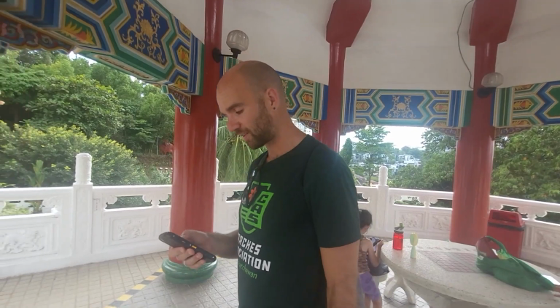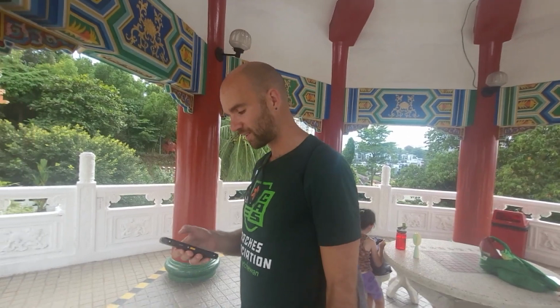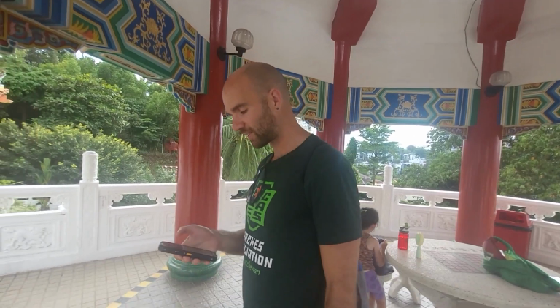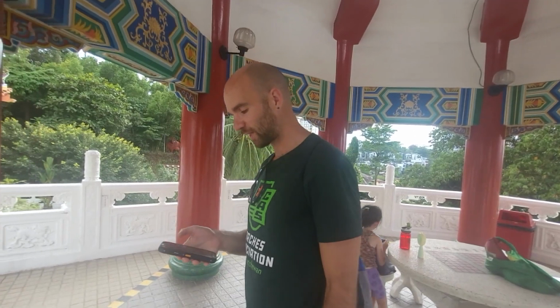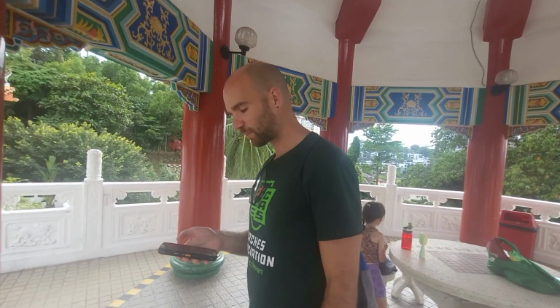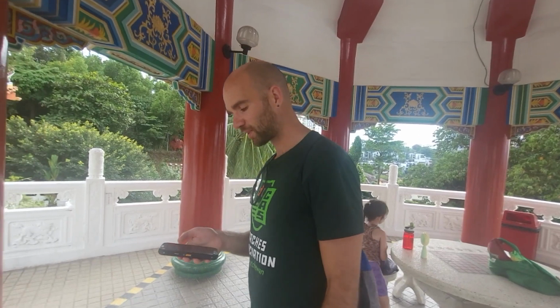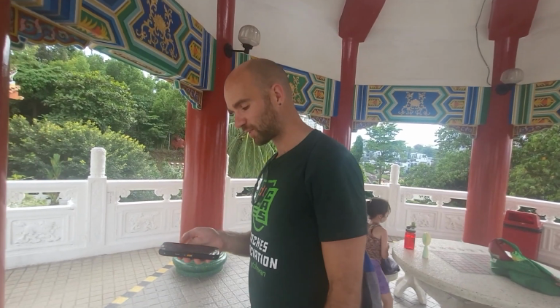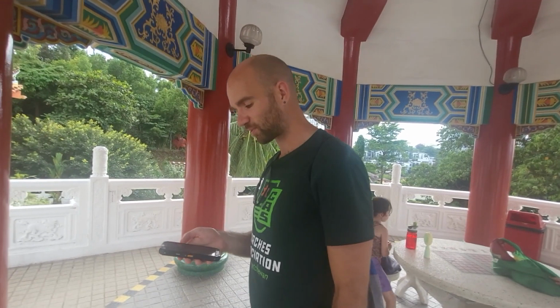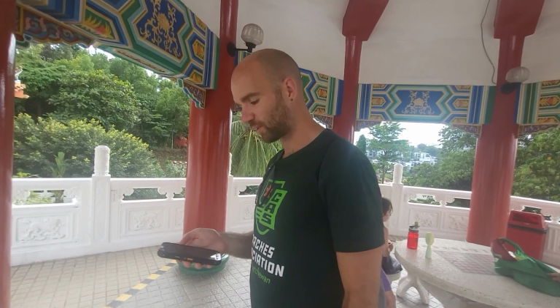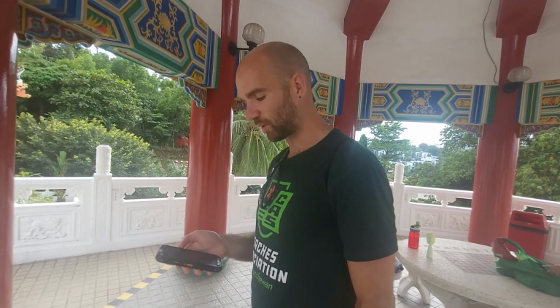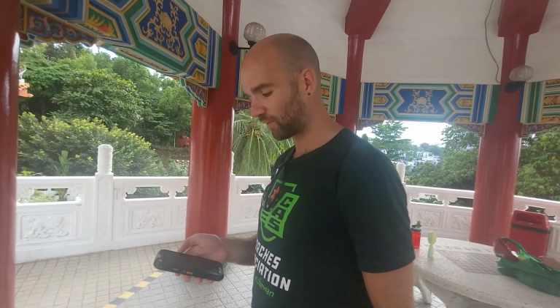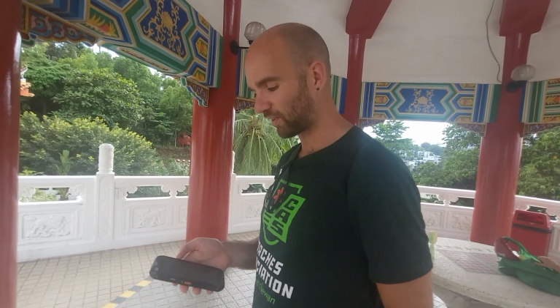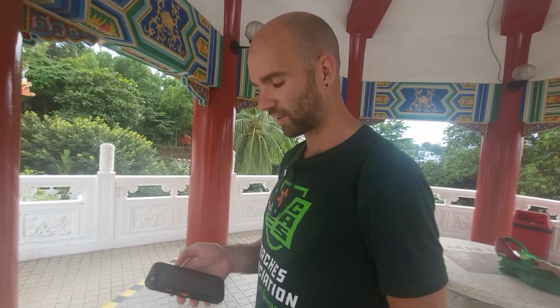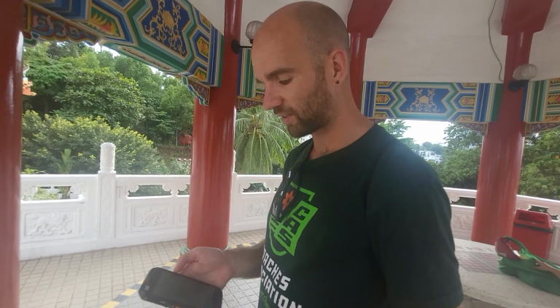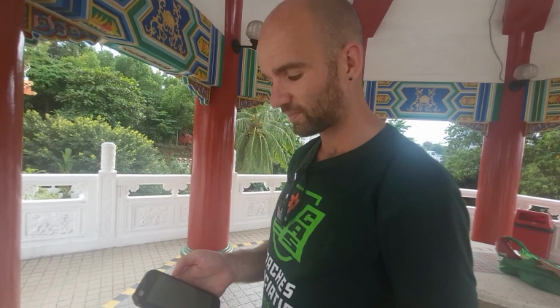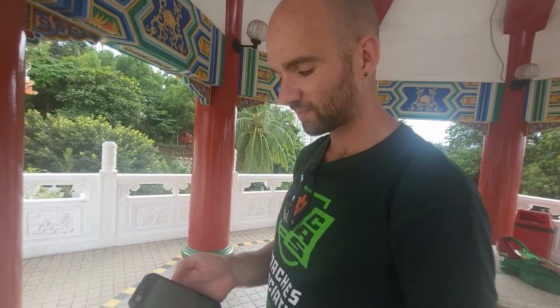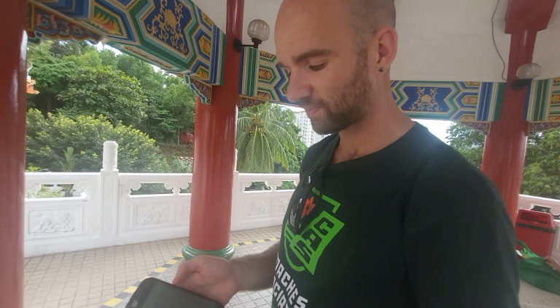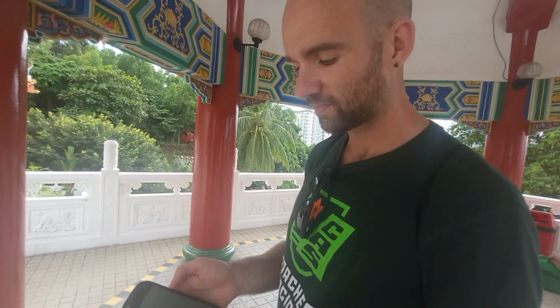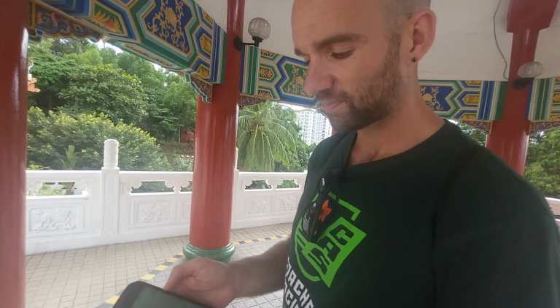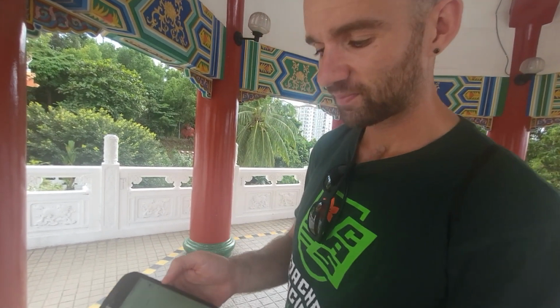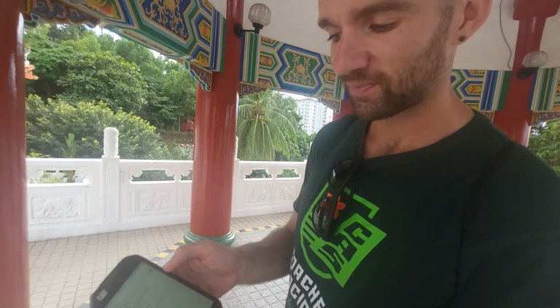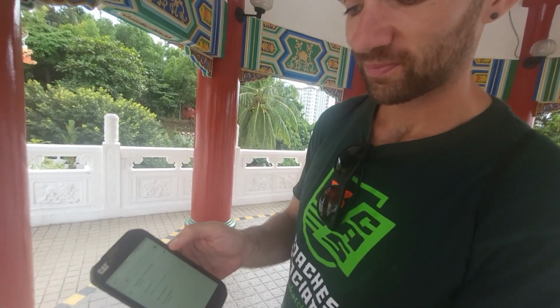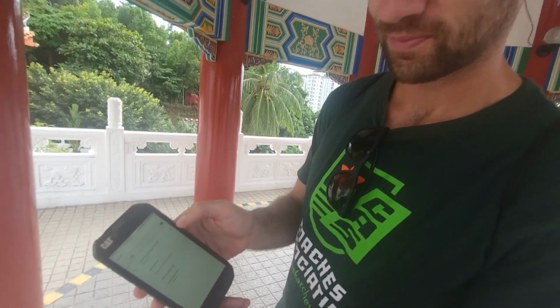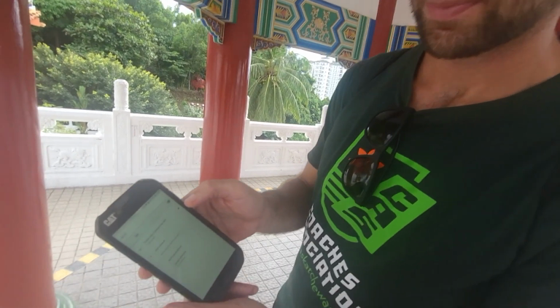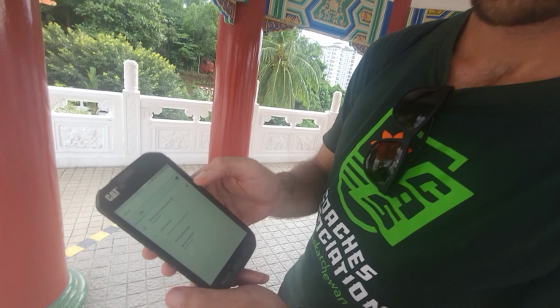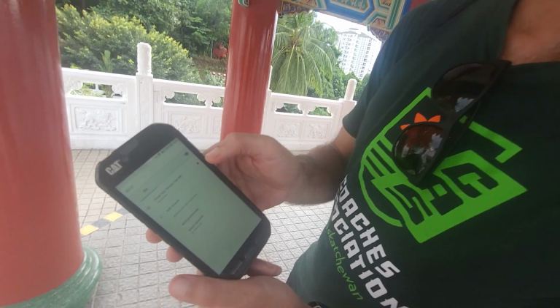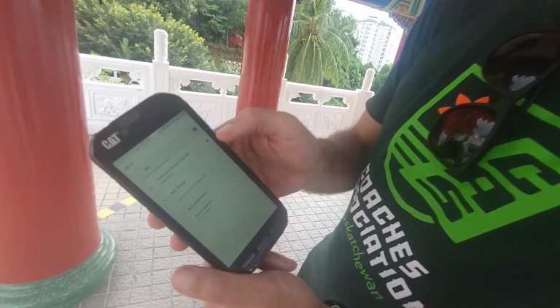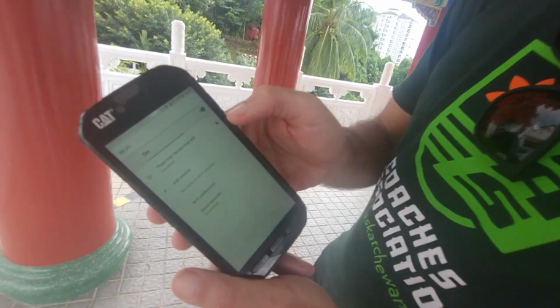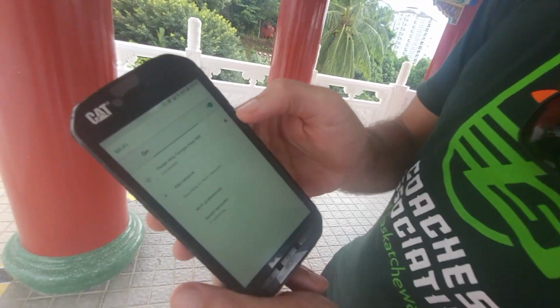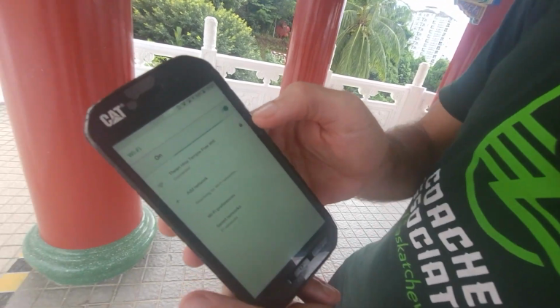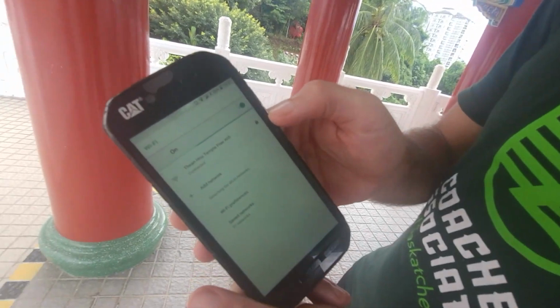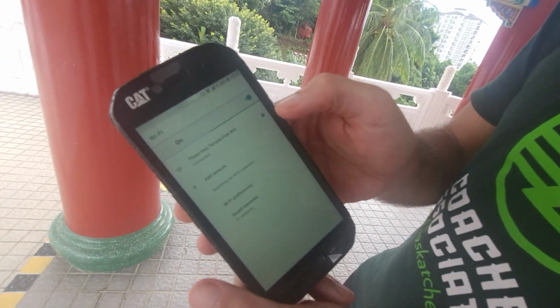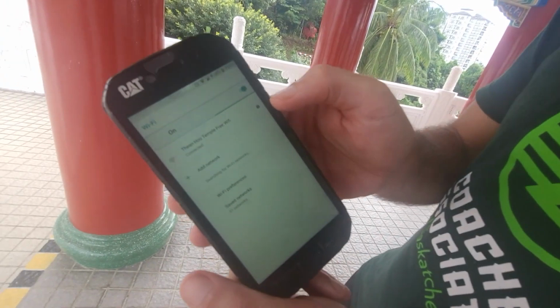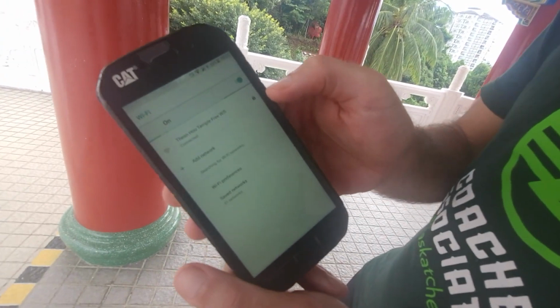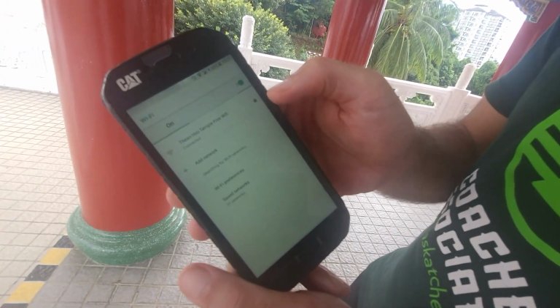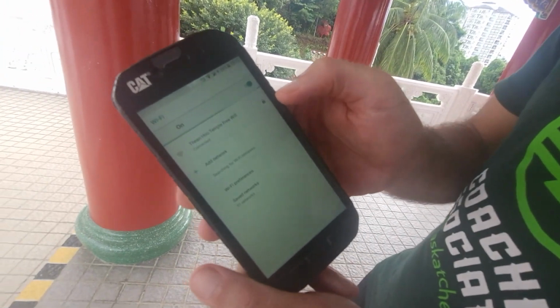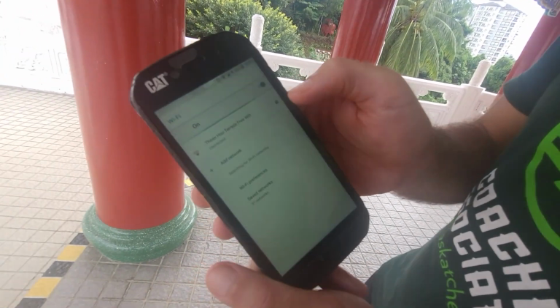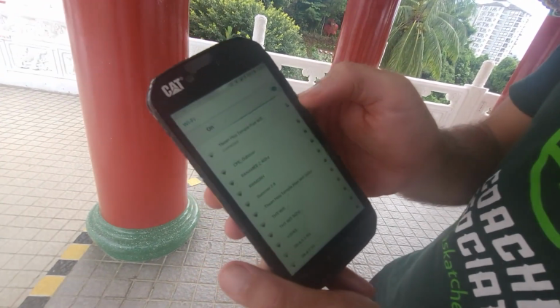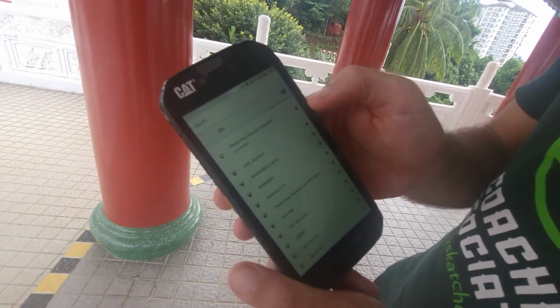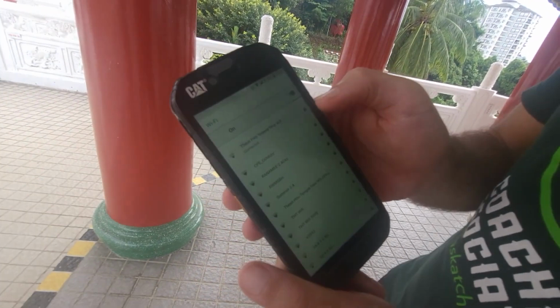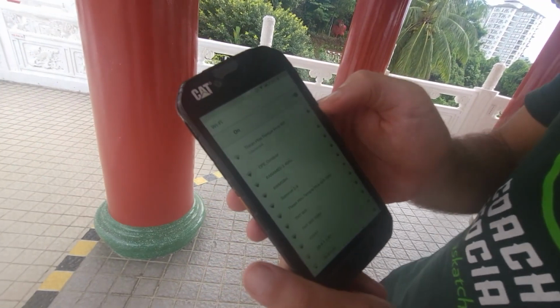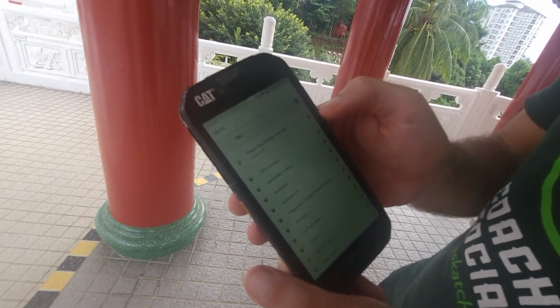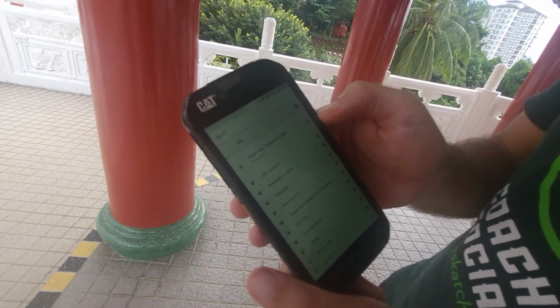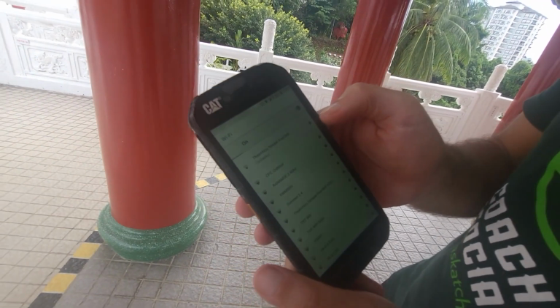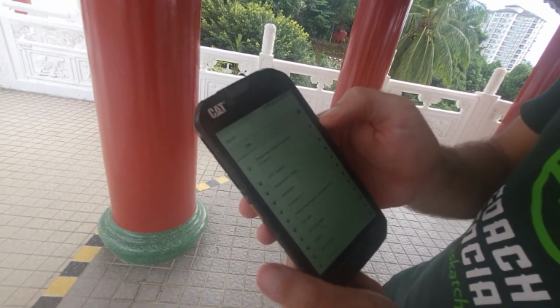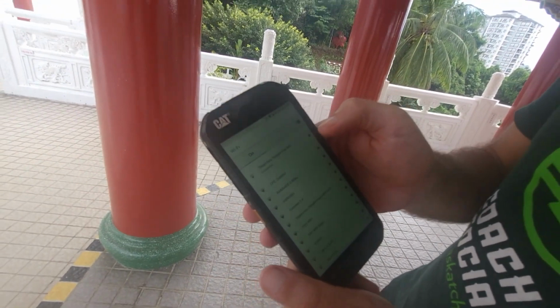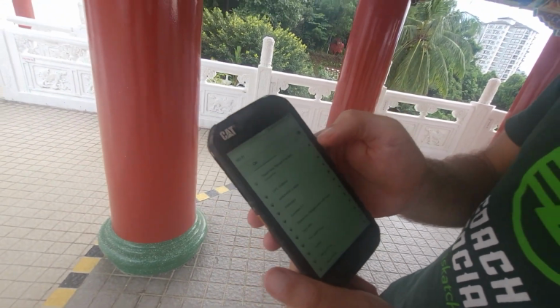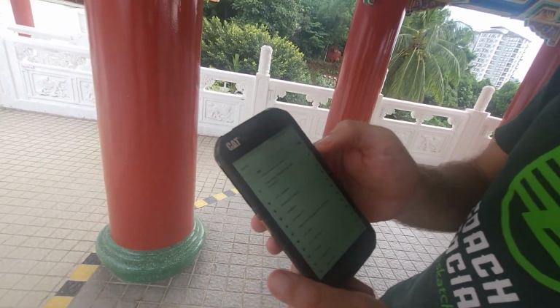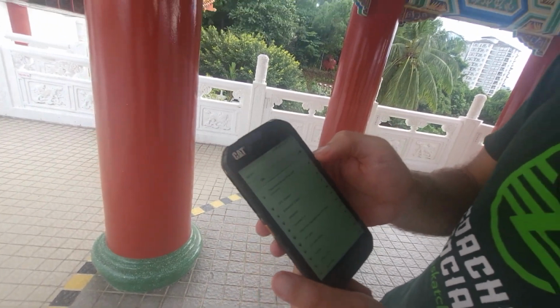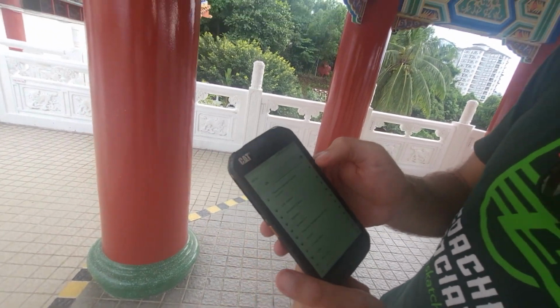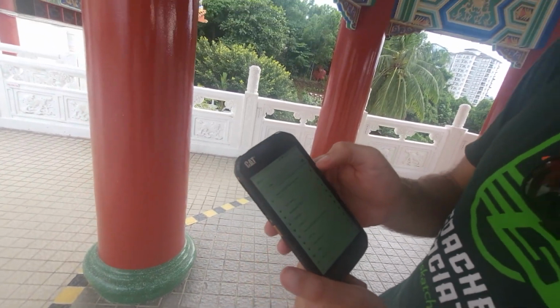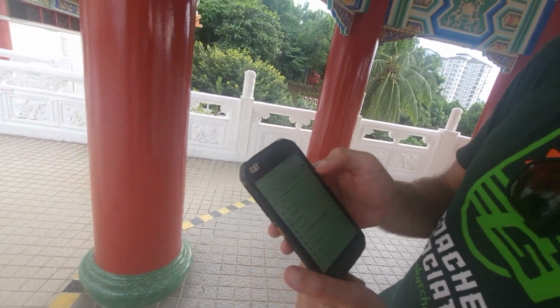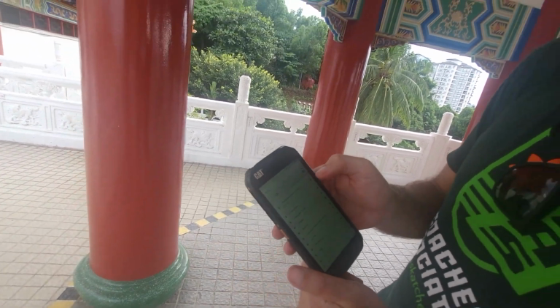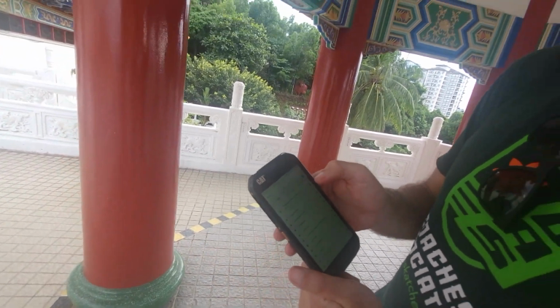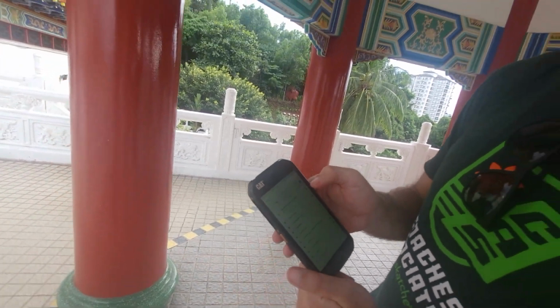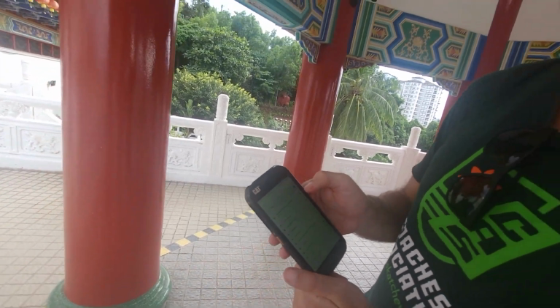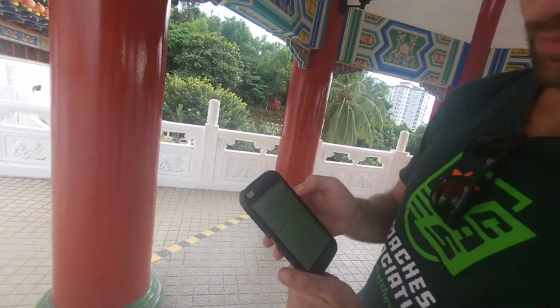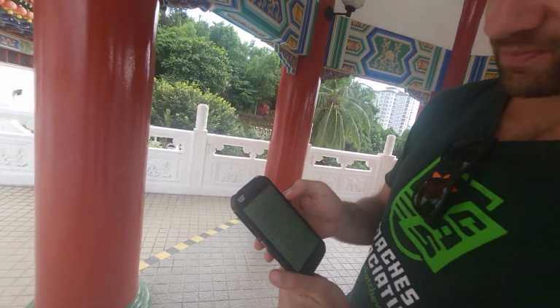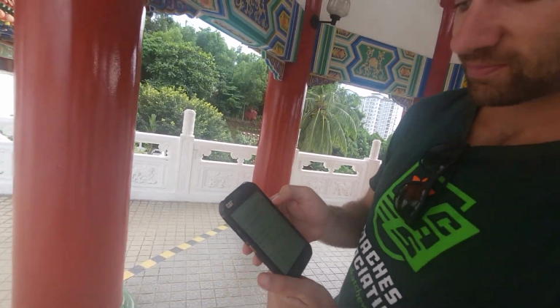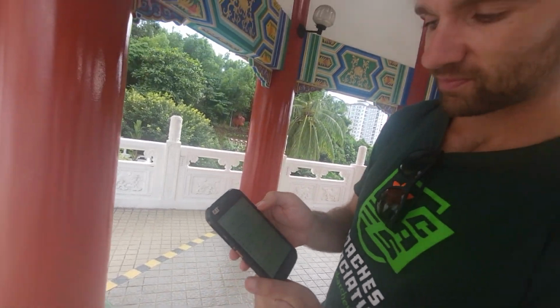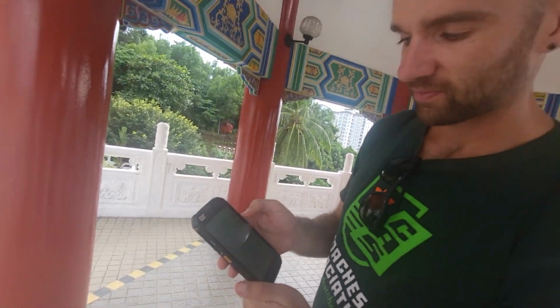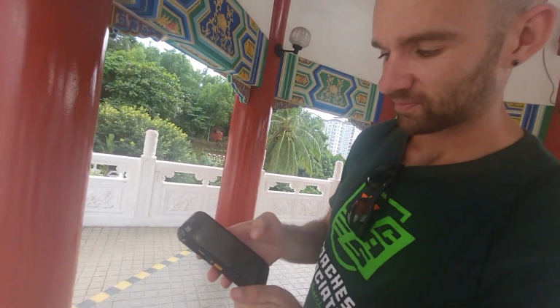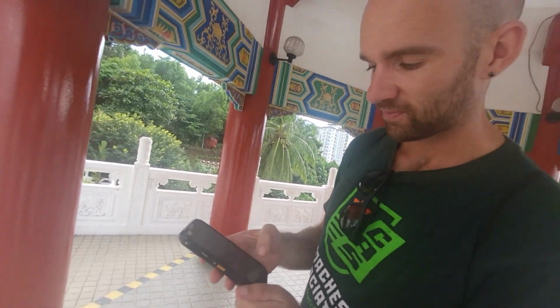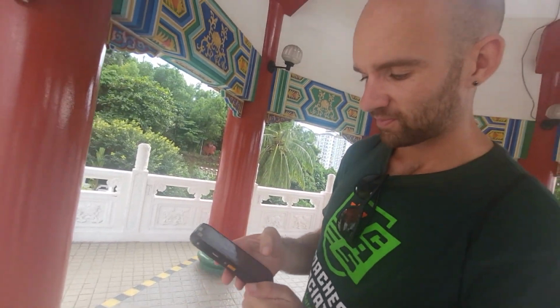This temple has free Wi-Fi! The signal's a bit weak but it works. That's amazing.